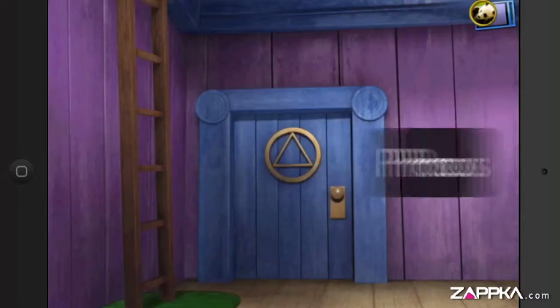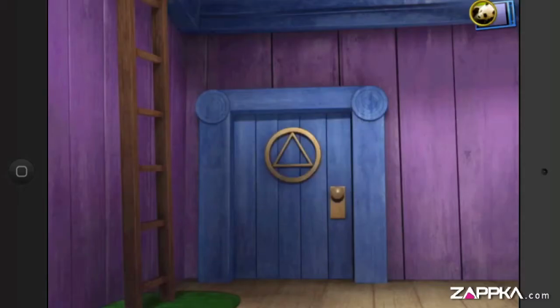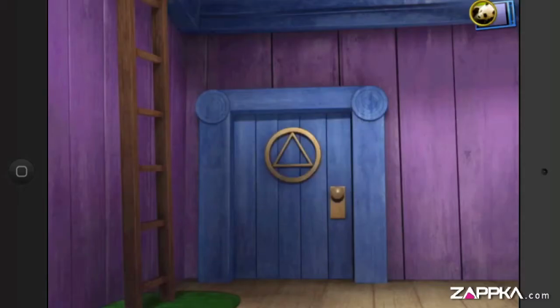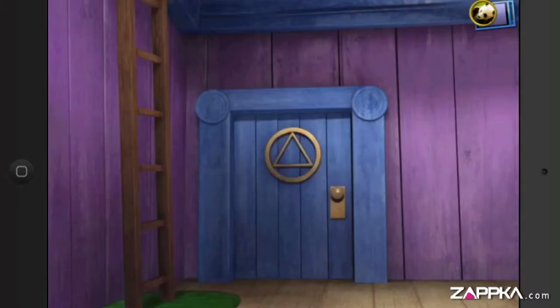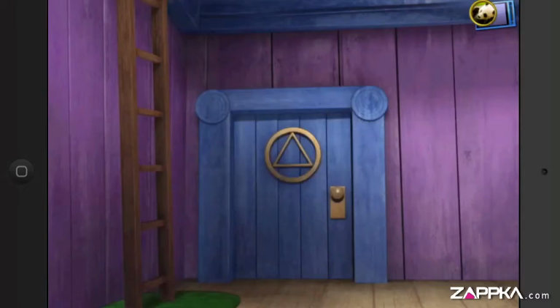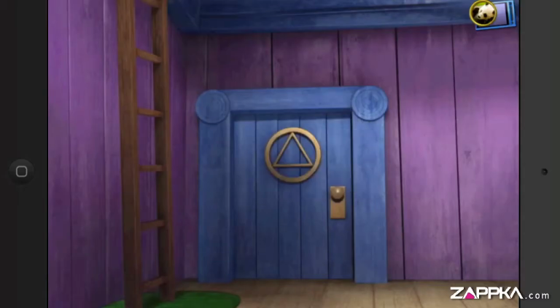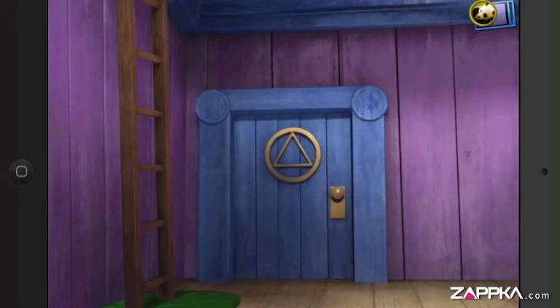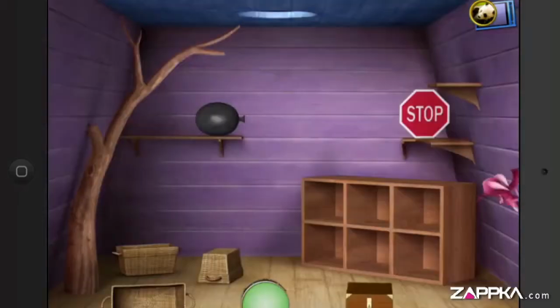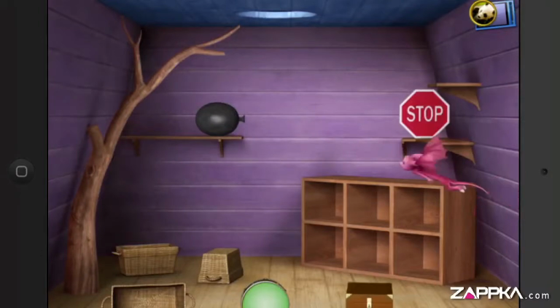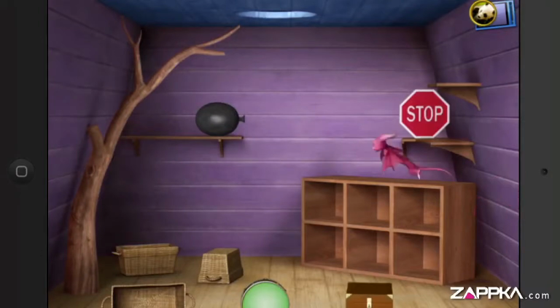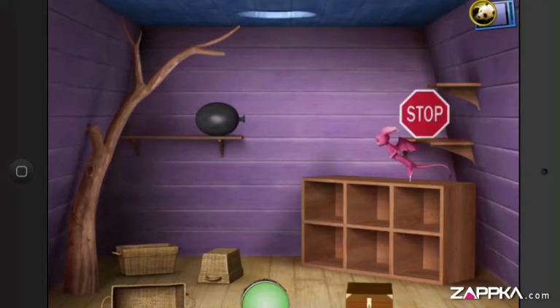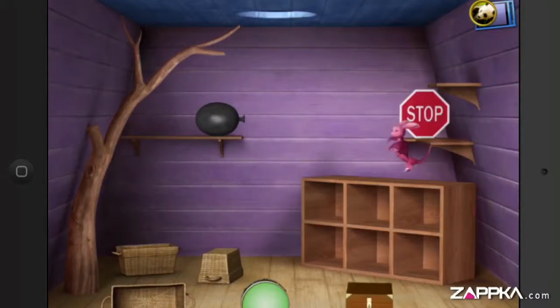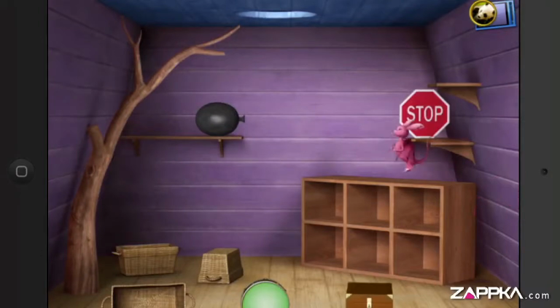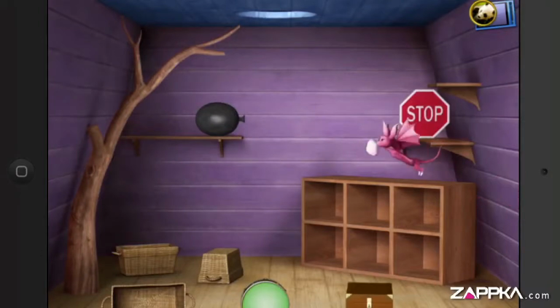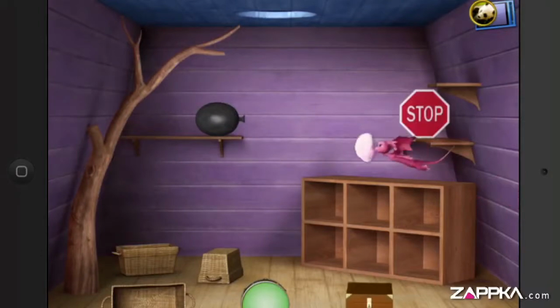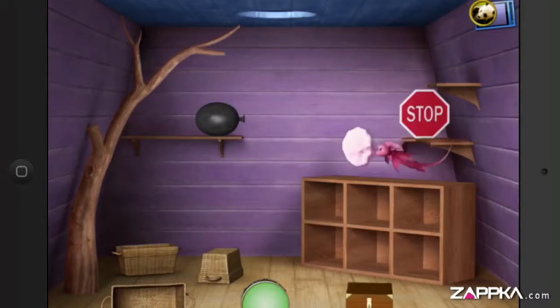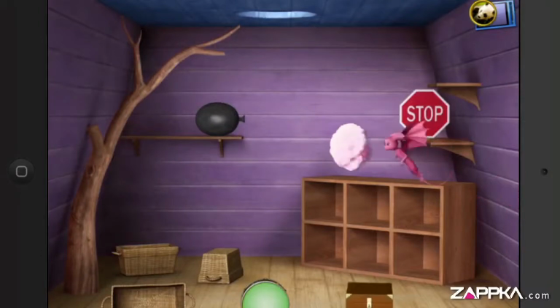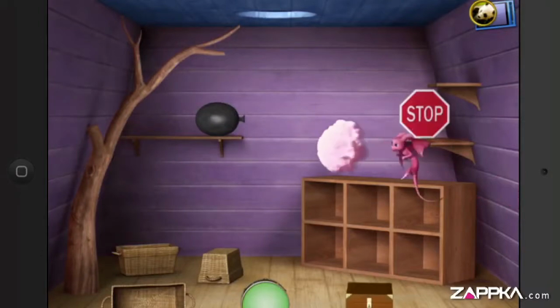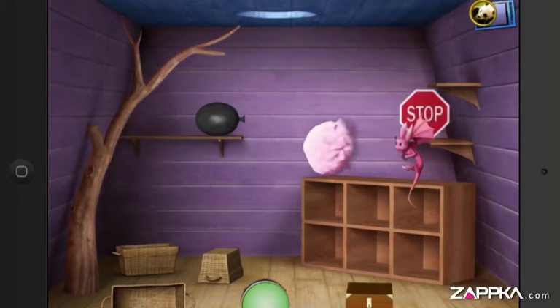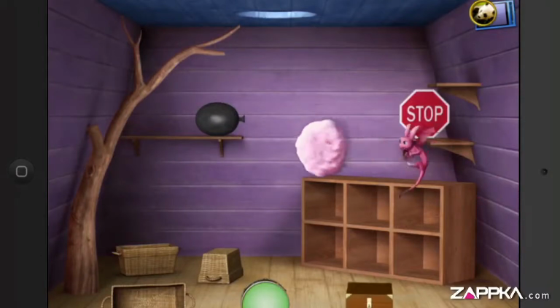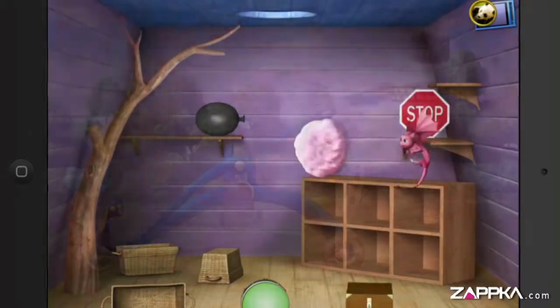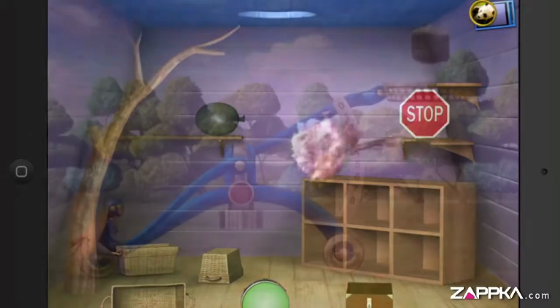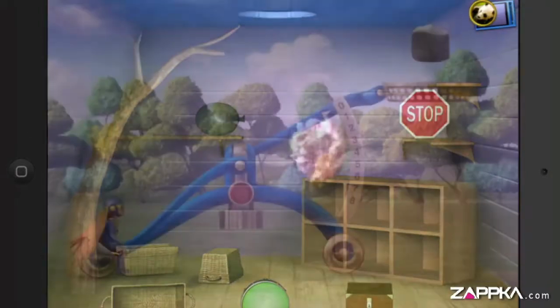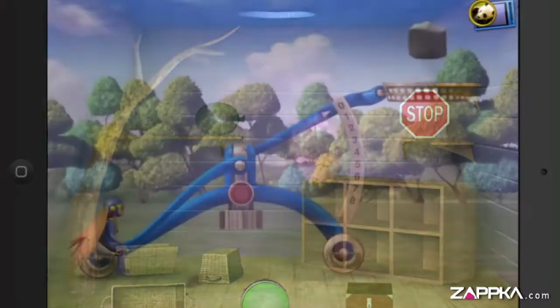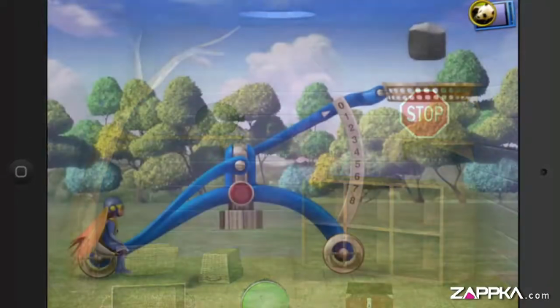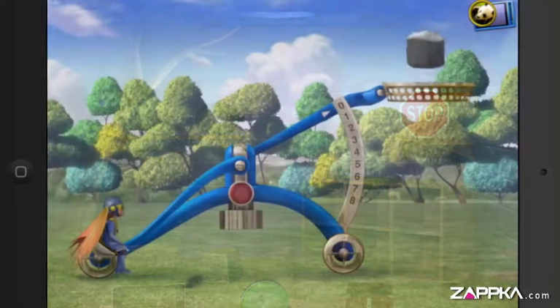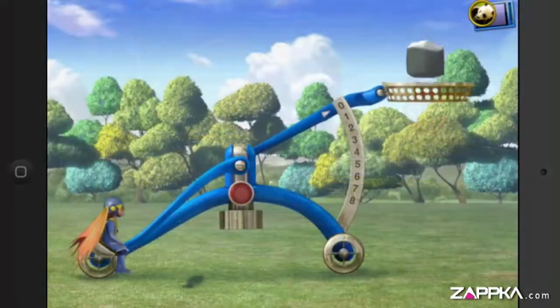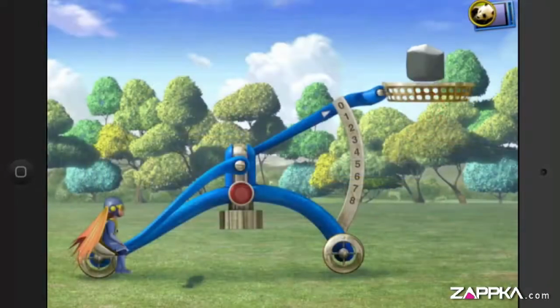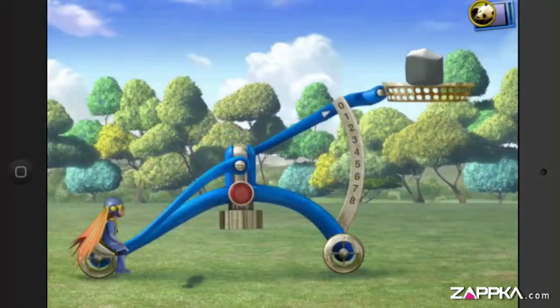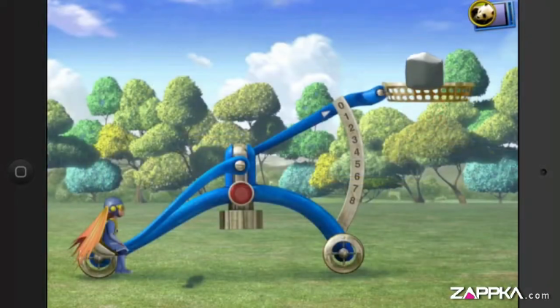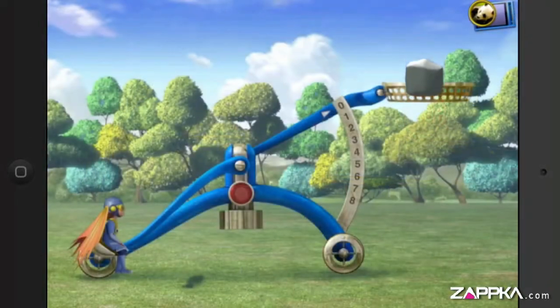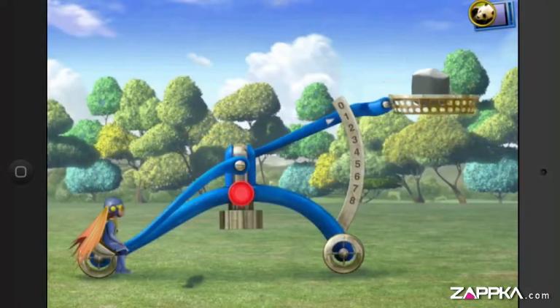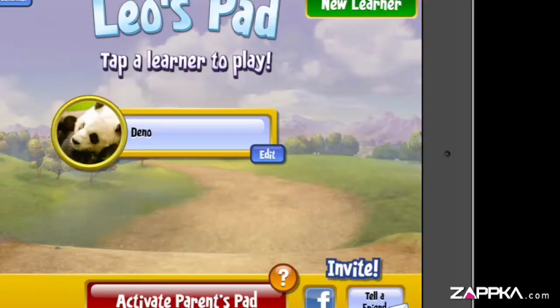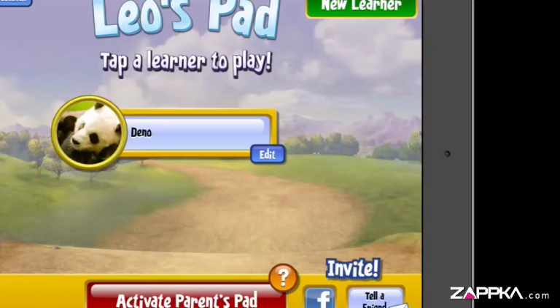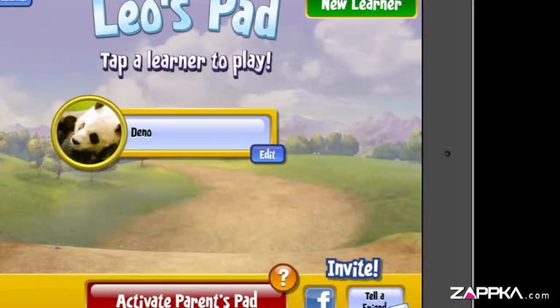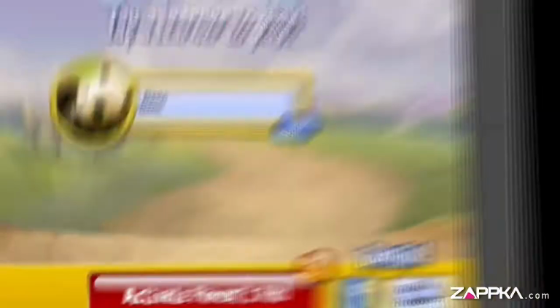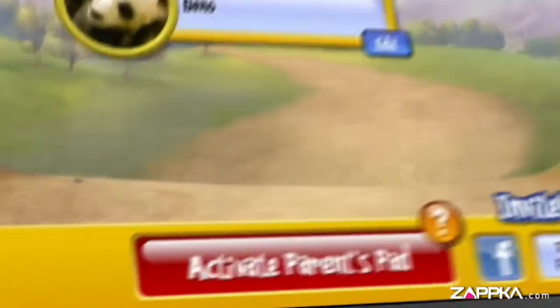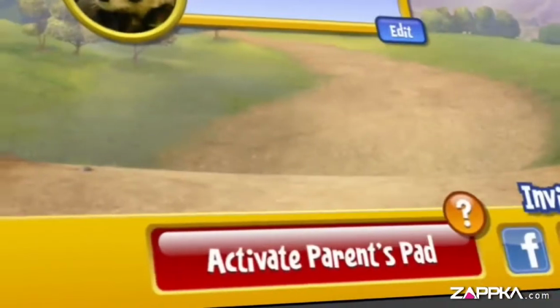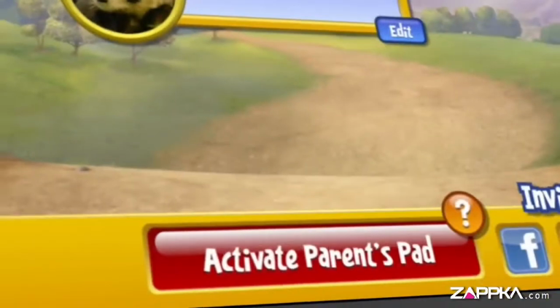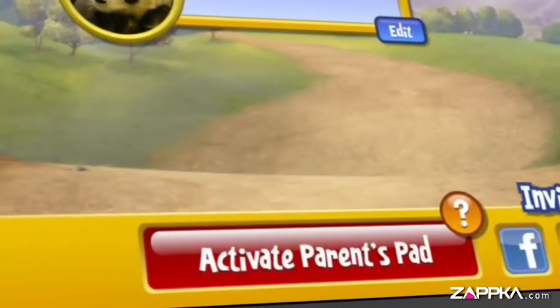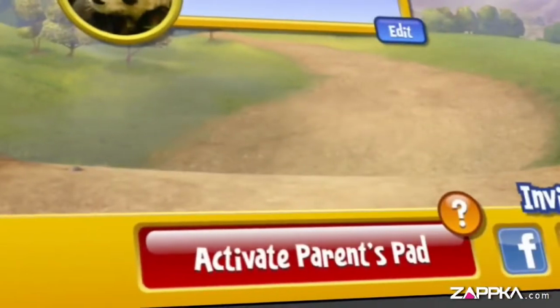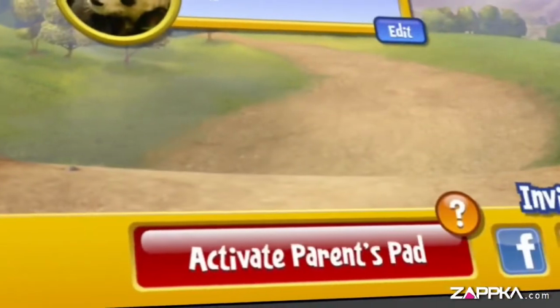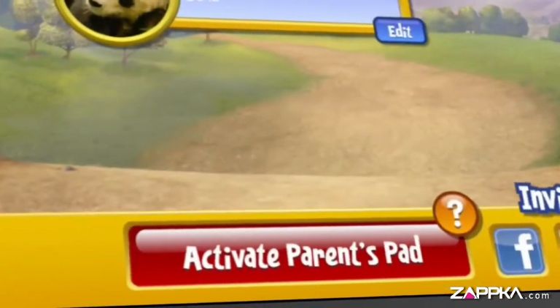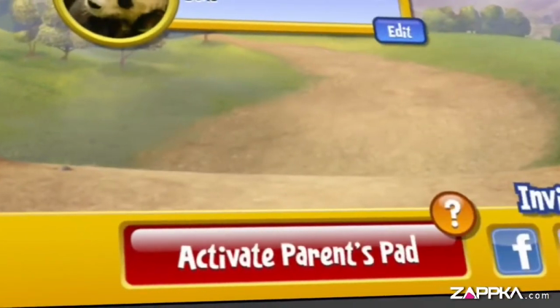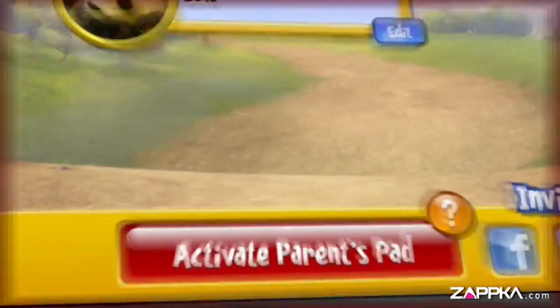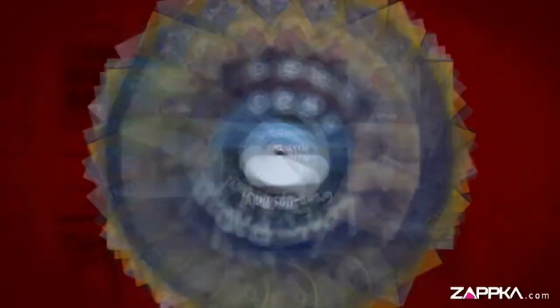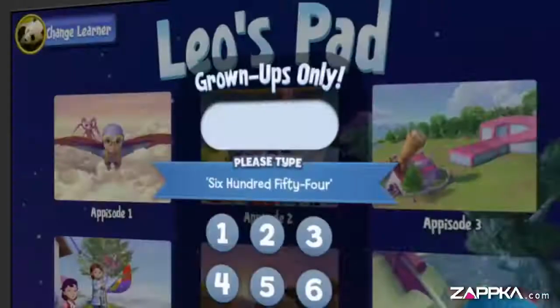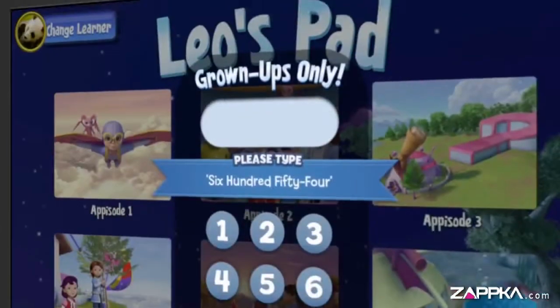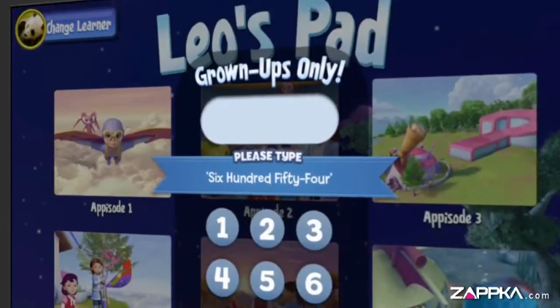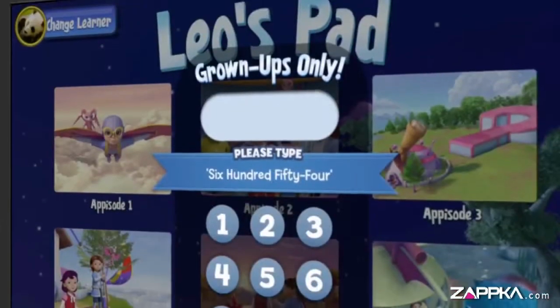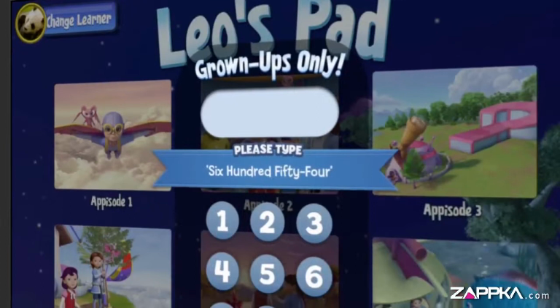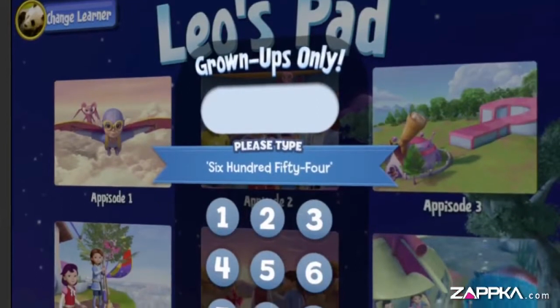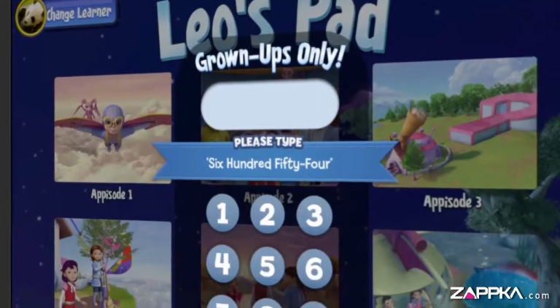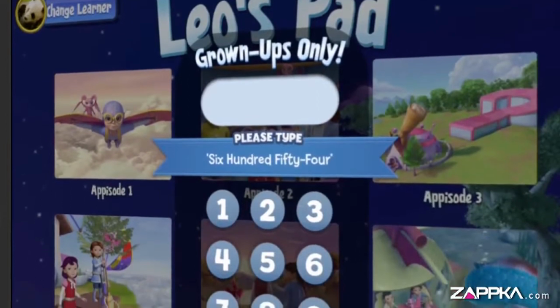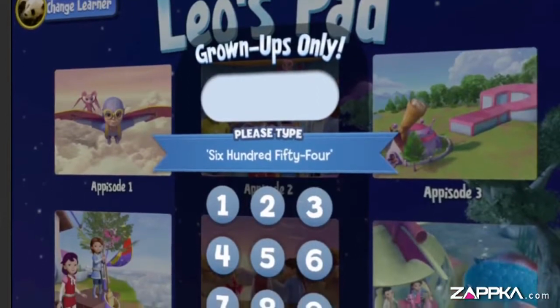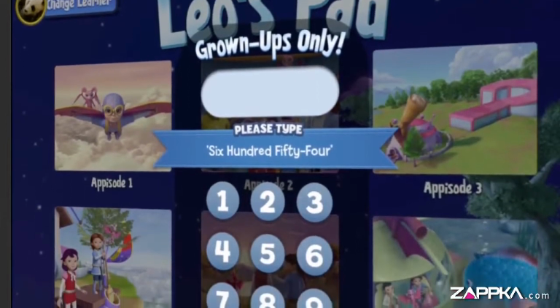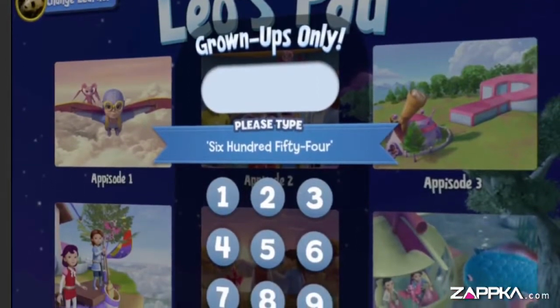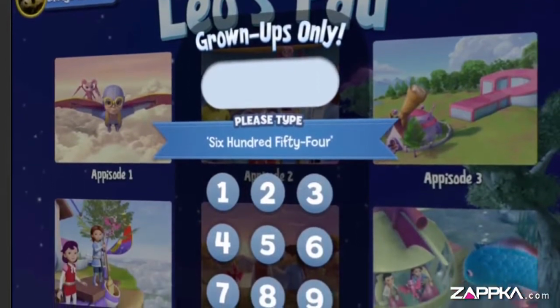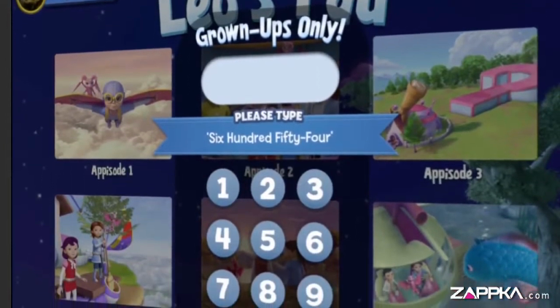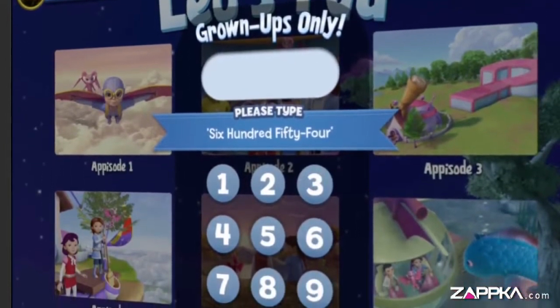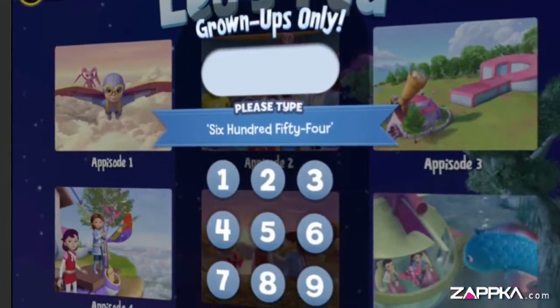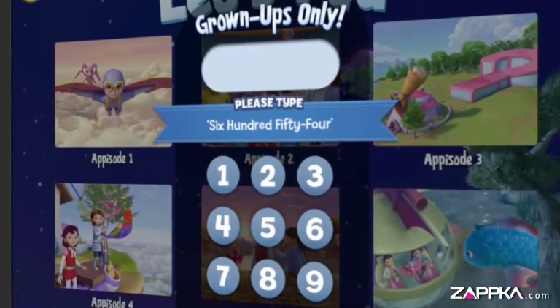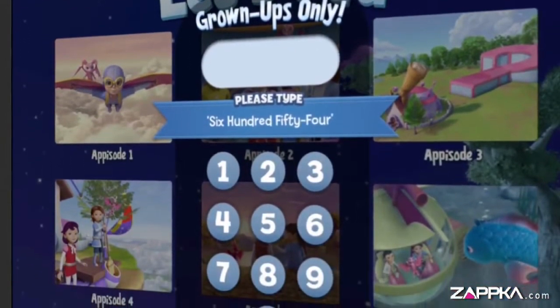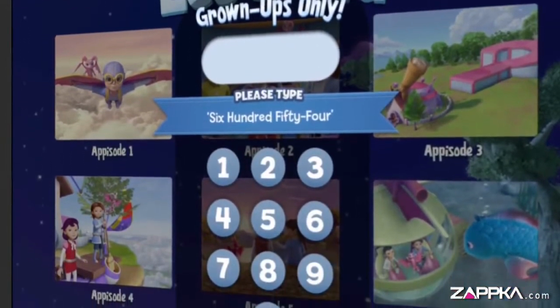Games embedded in the learning. Awesome animation makes it fun. Parents' Pad, an inbuilt feature, helps you check your kid's progress.